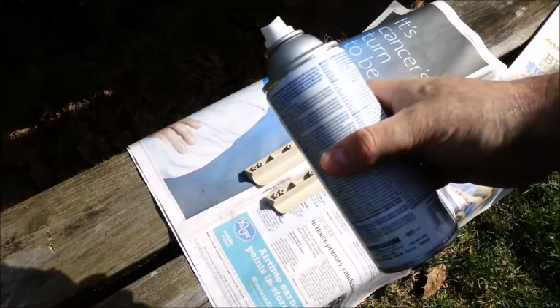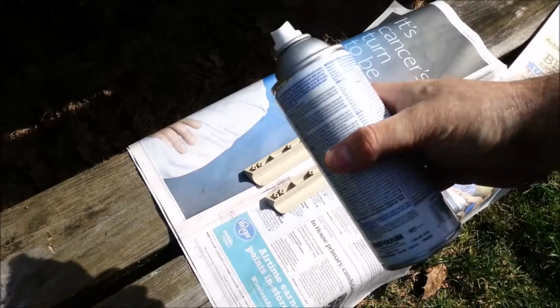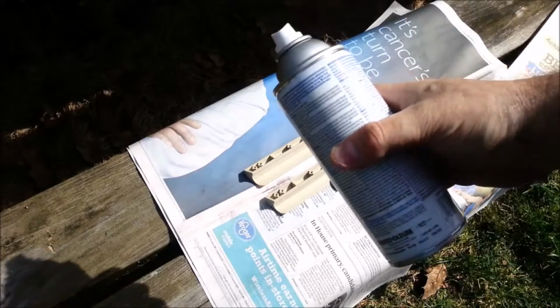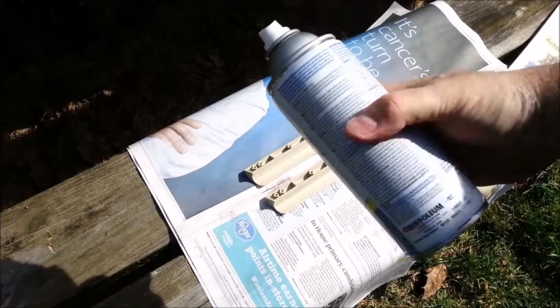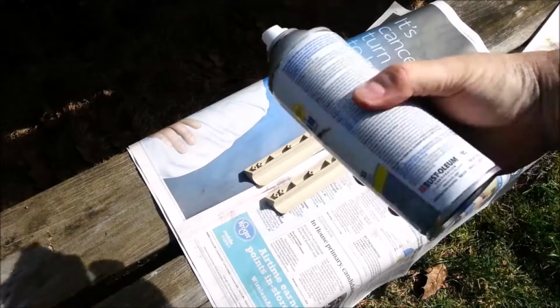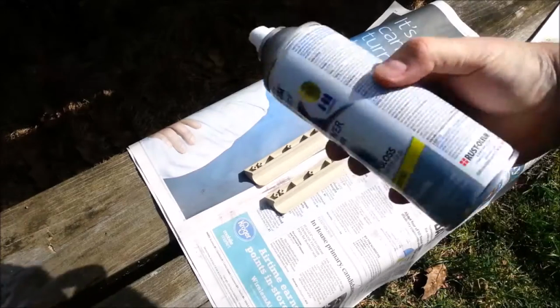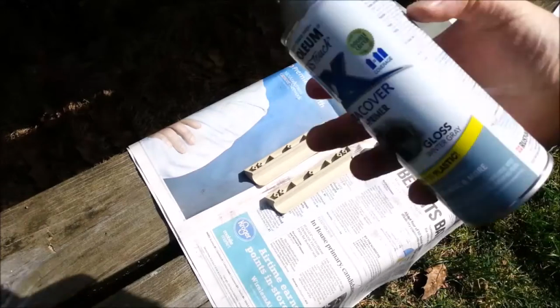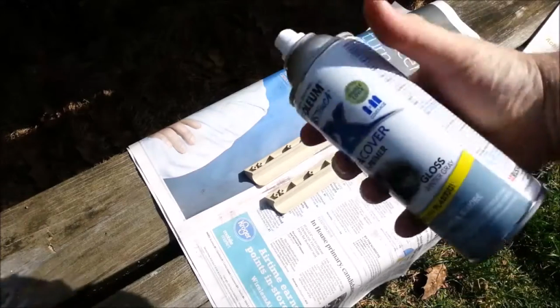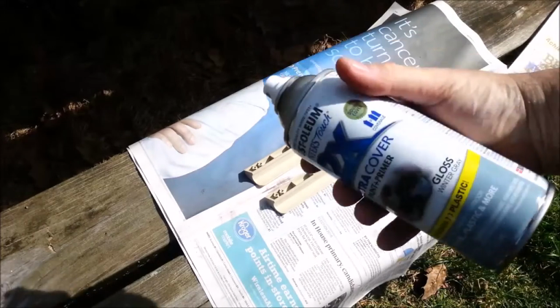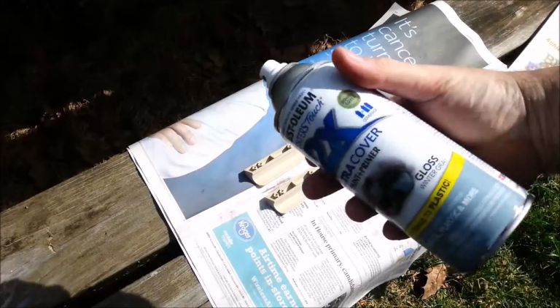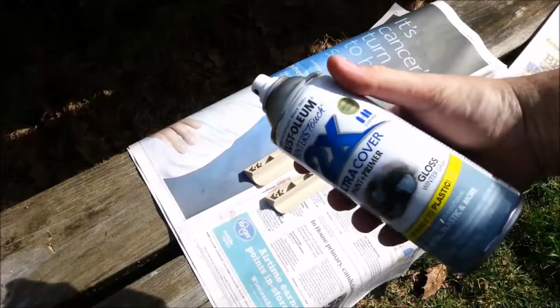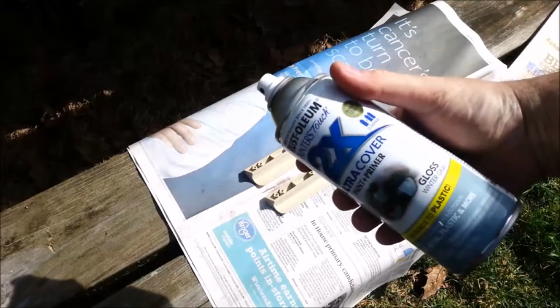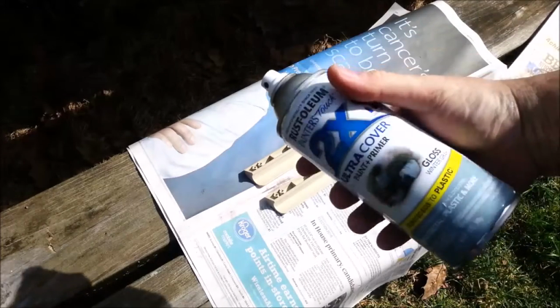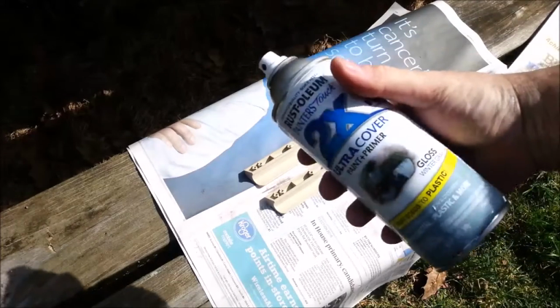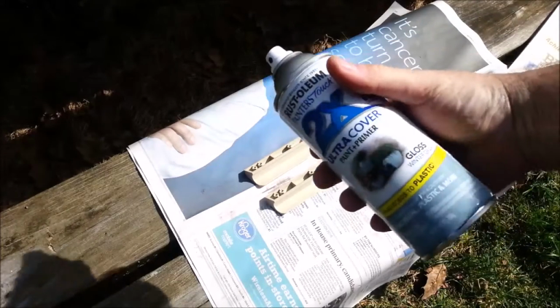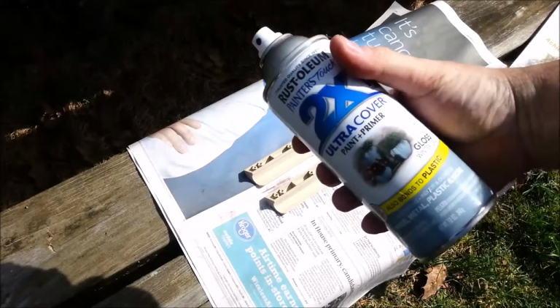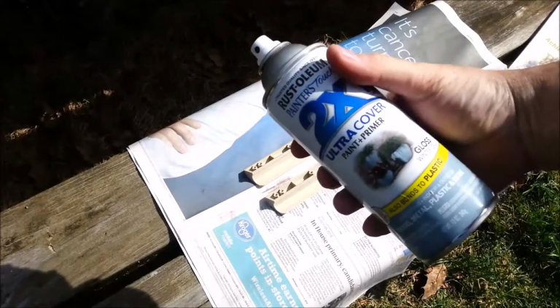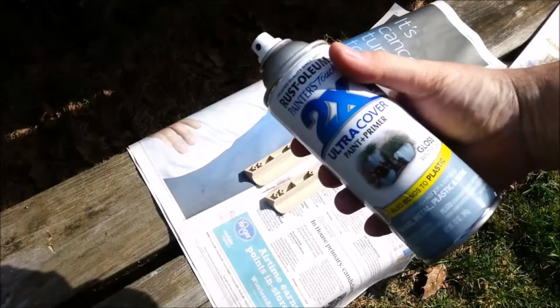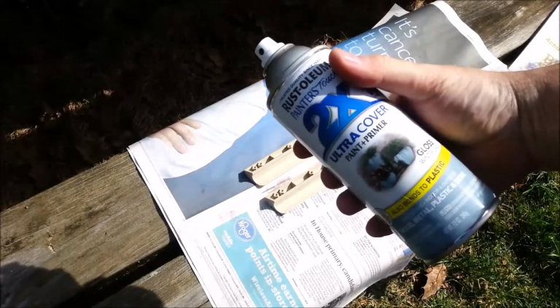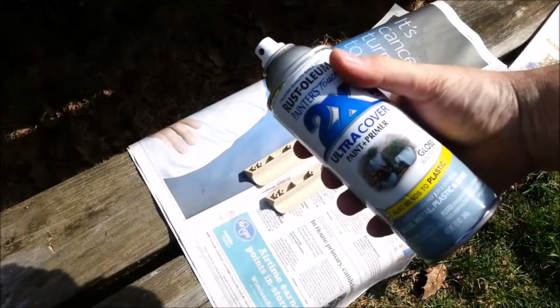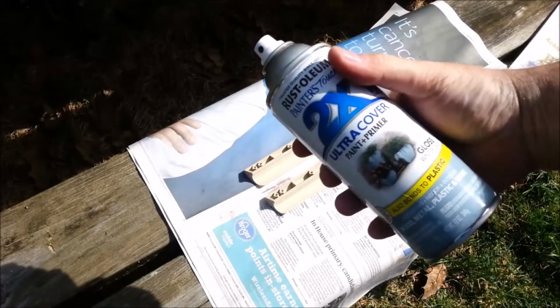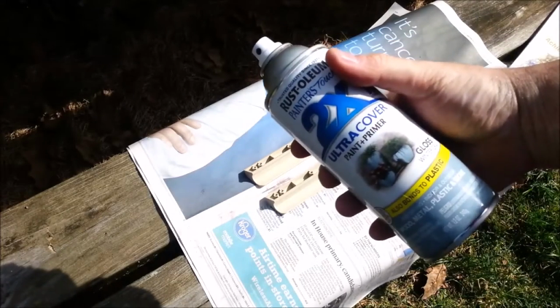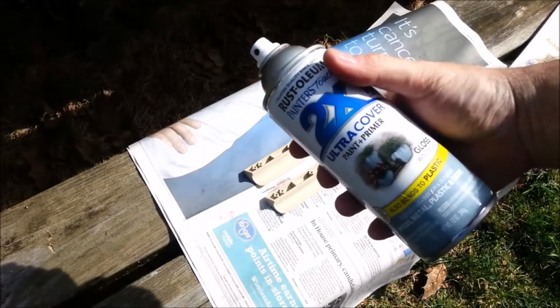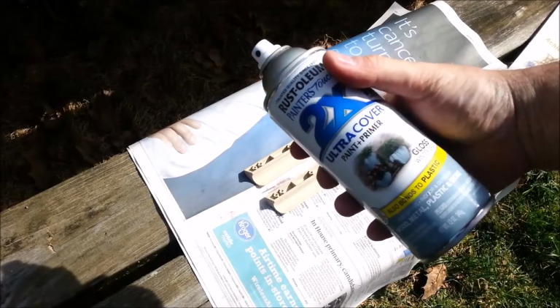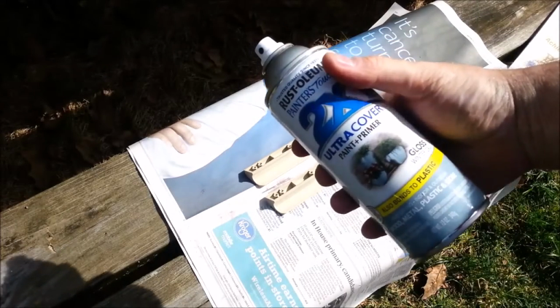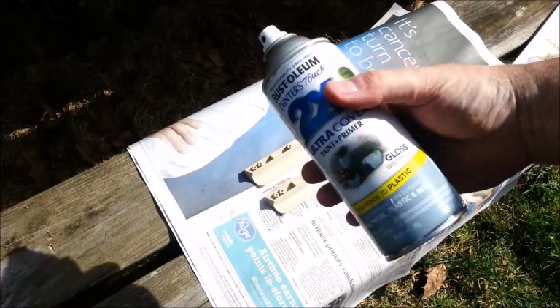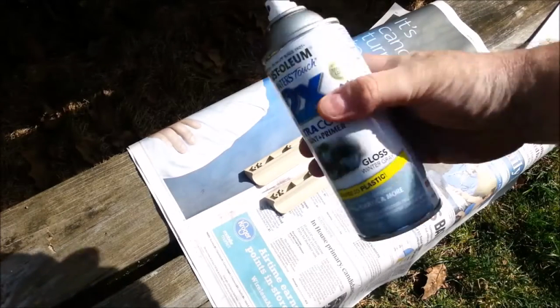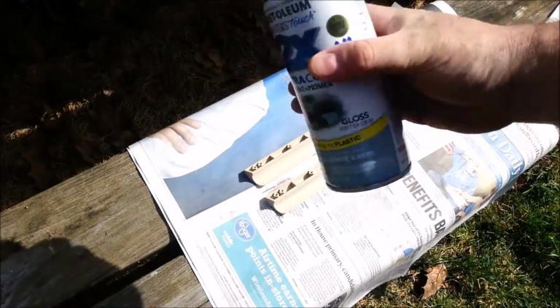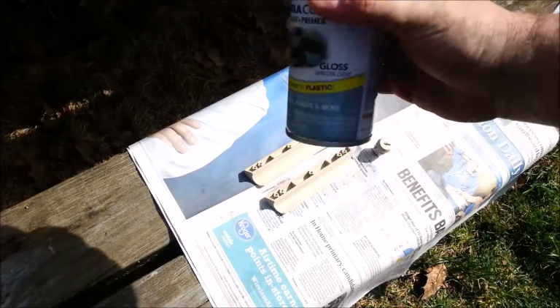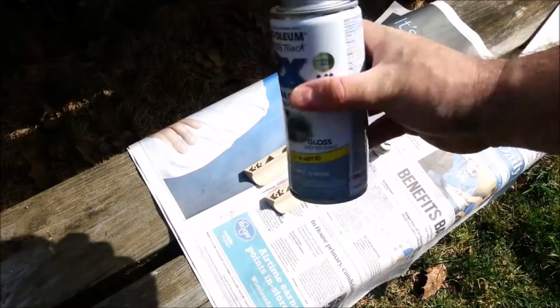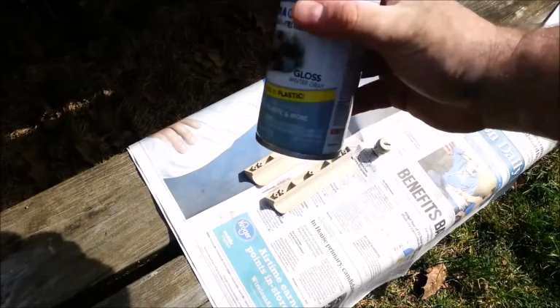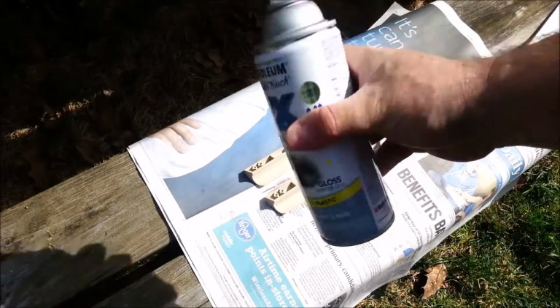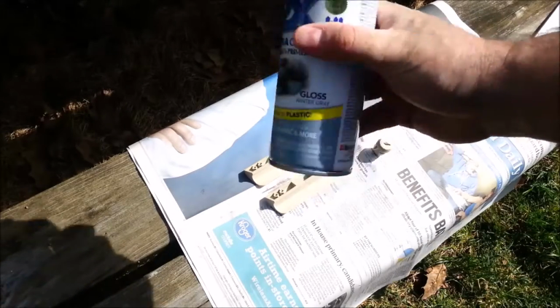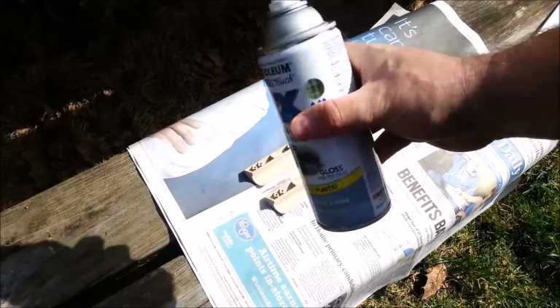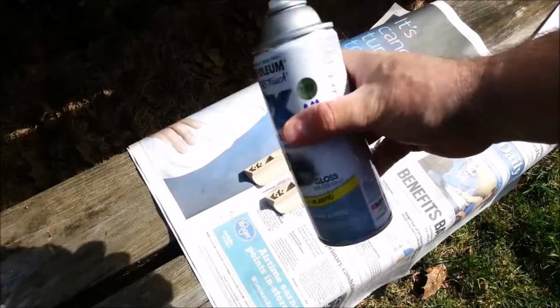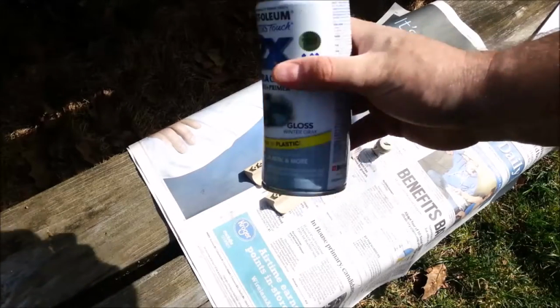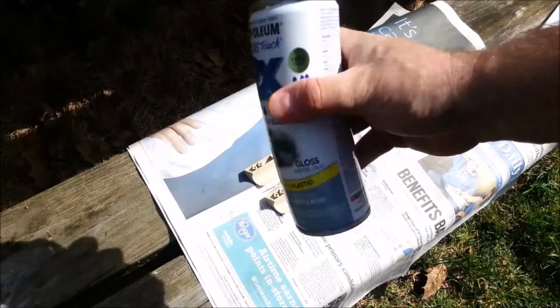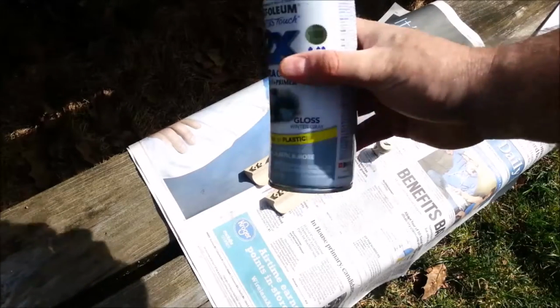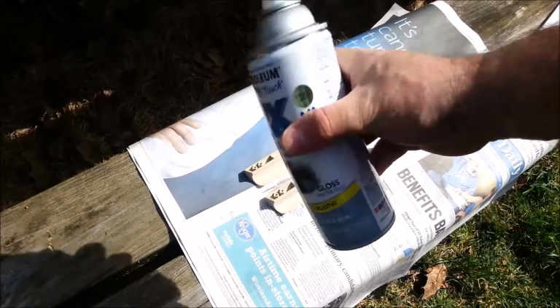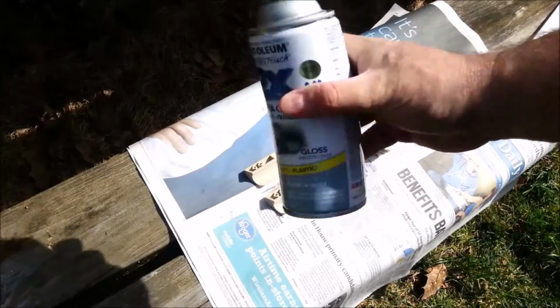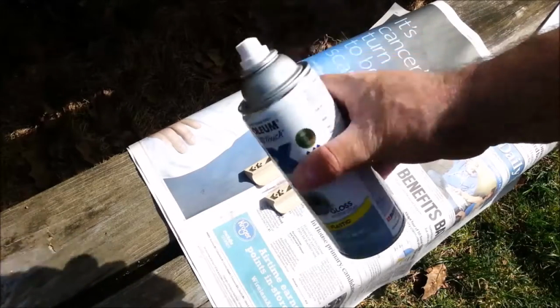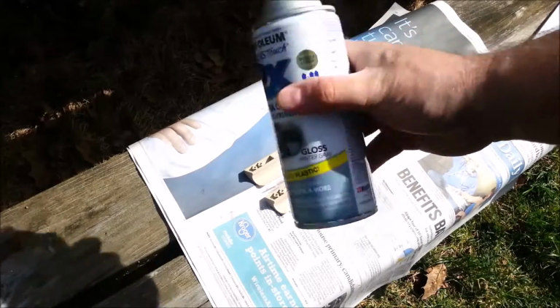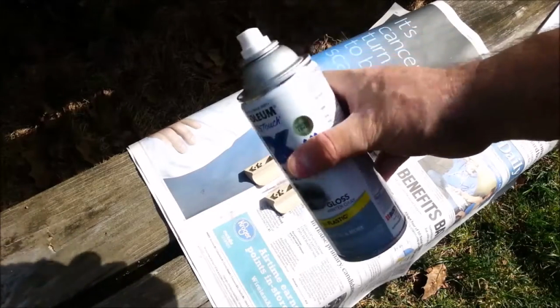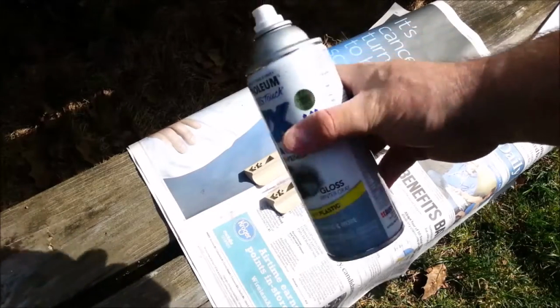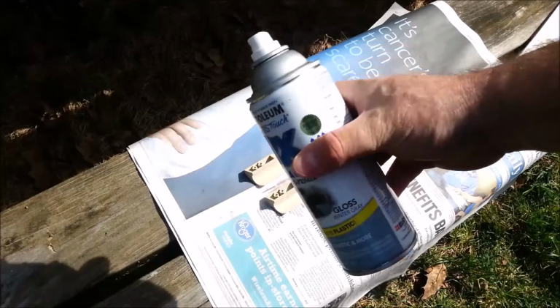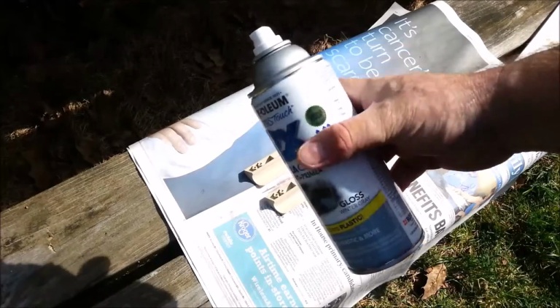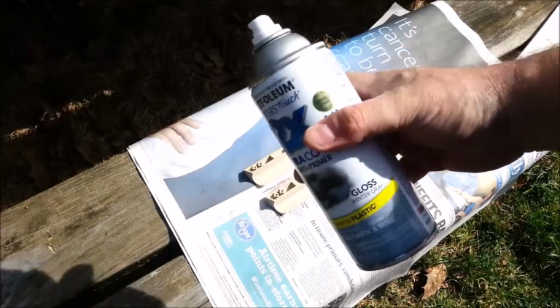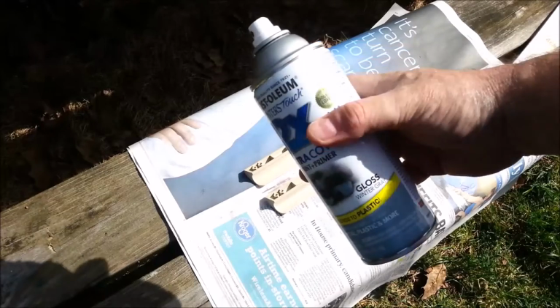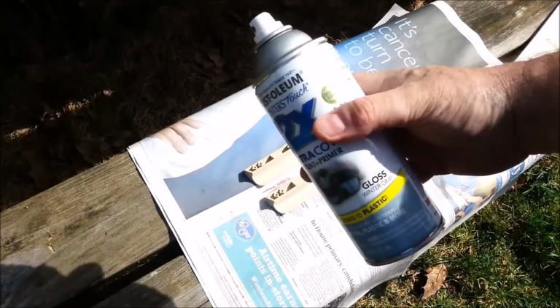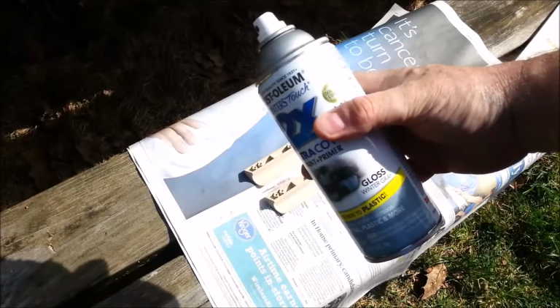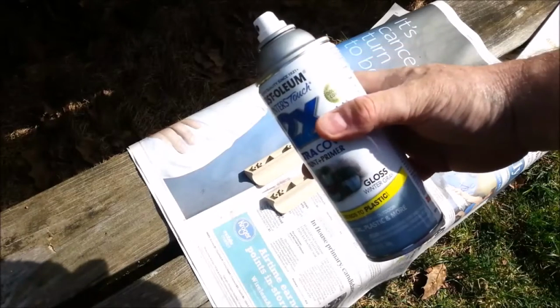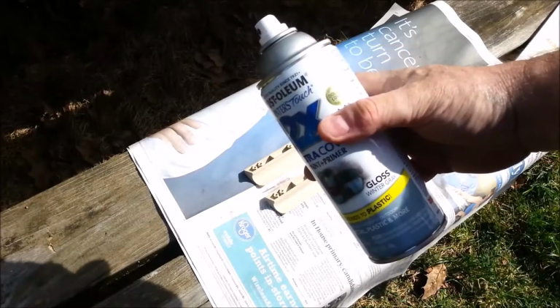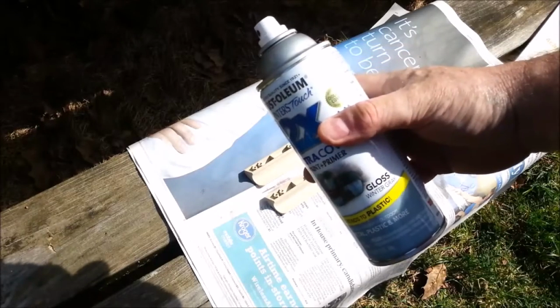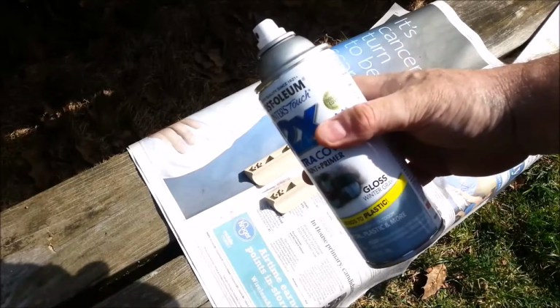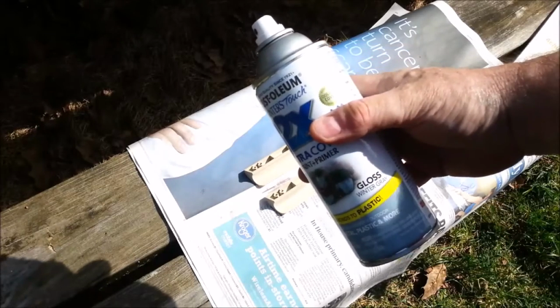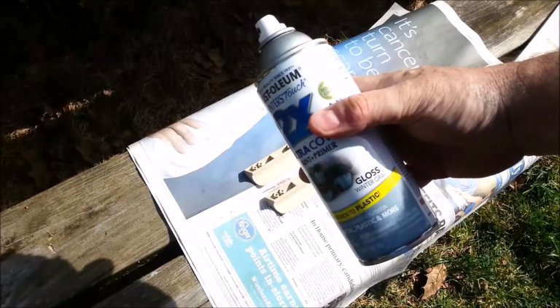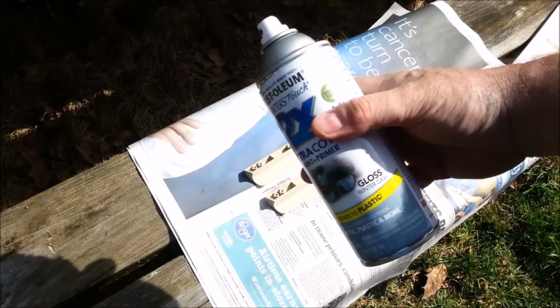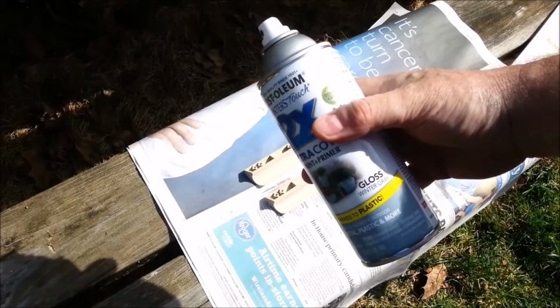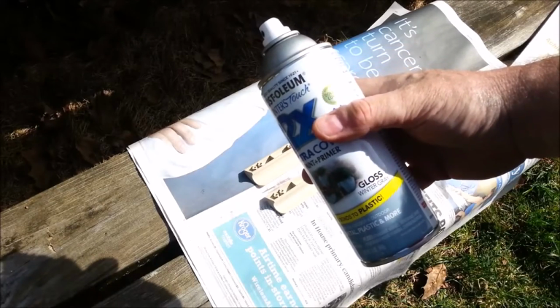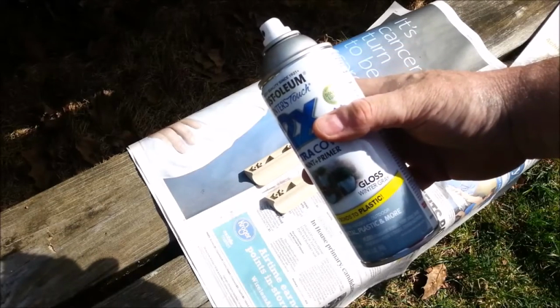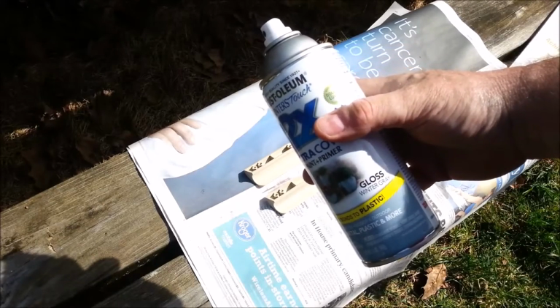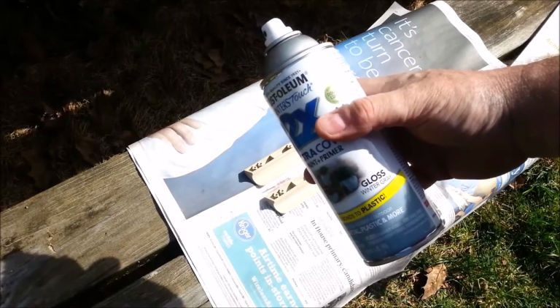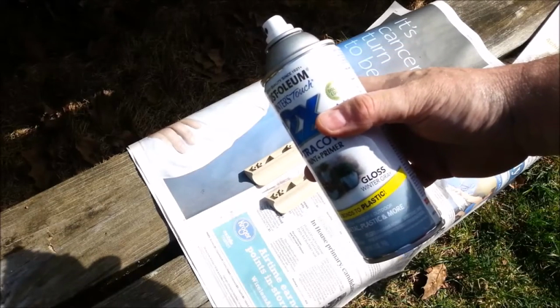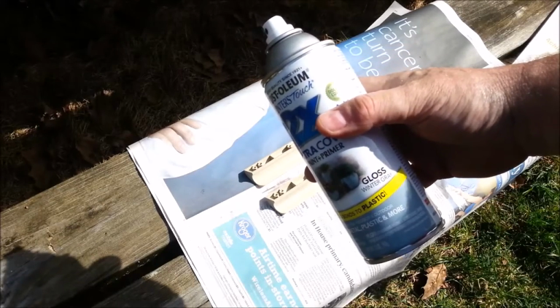When you shake a can of paint, there's a right and a wrong way. You see a lot of people do this. Now if I have to tell you why you don't do that...